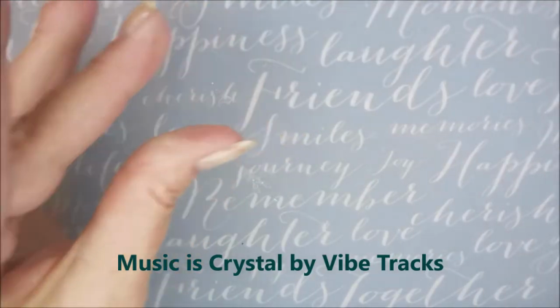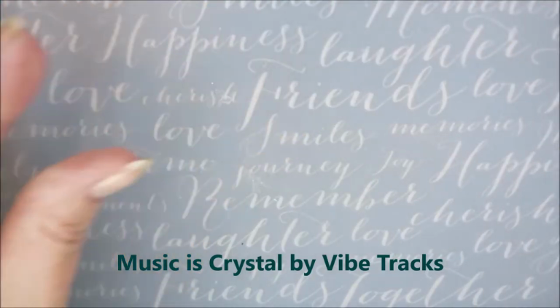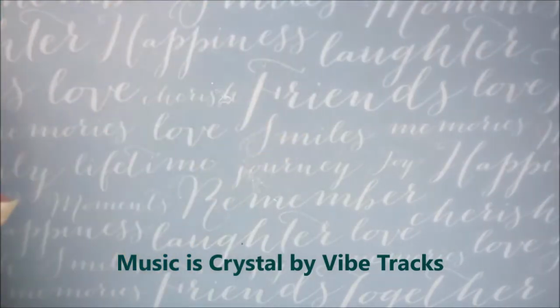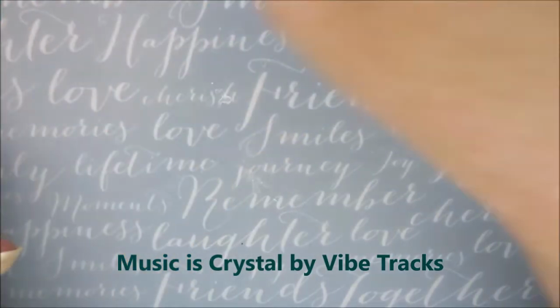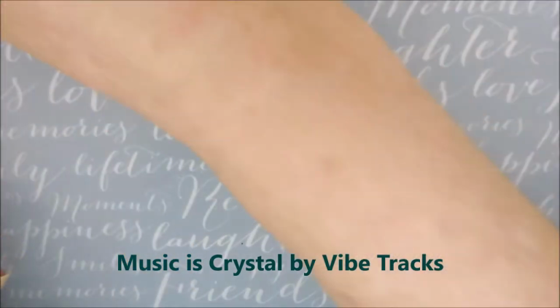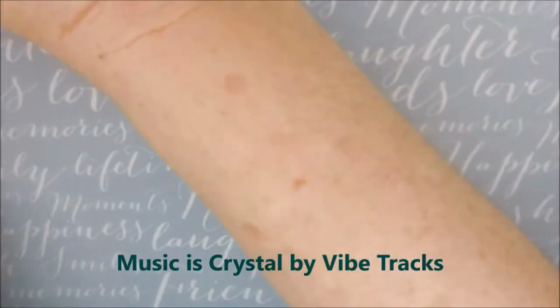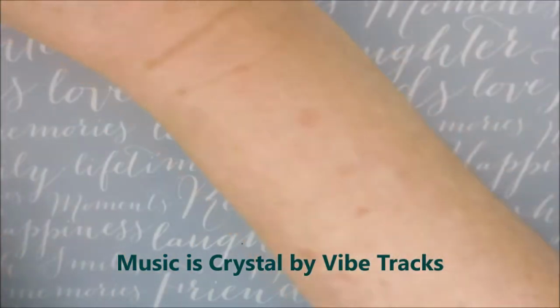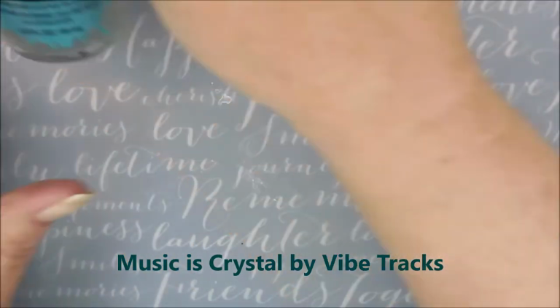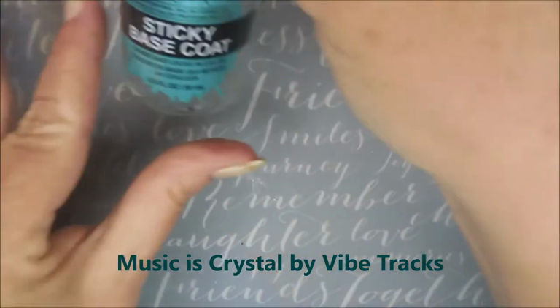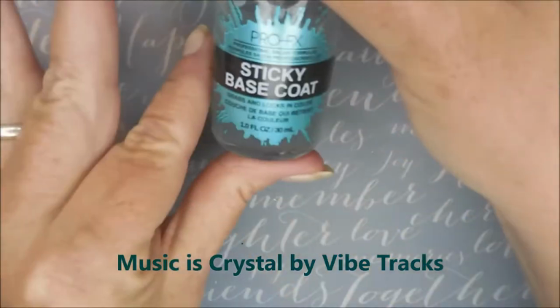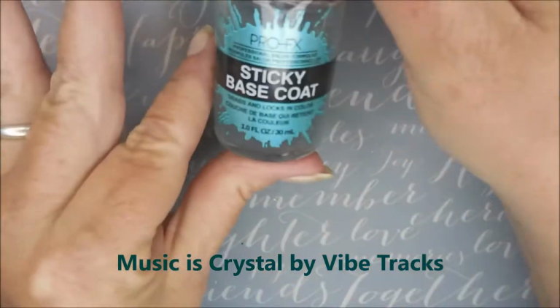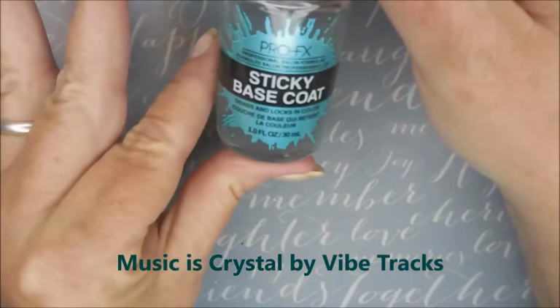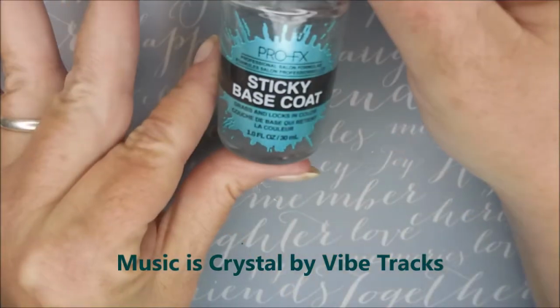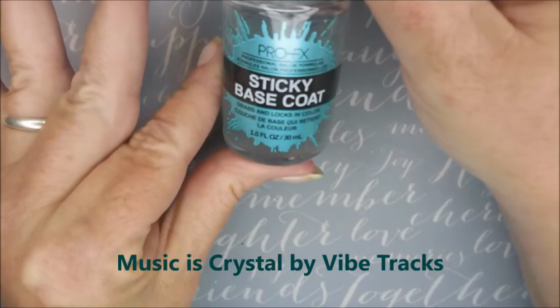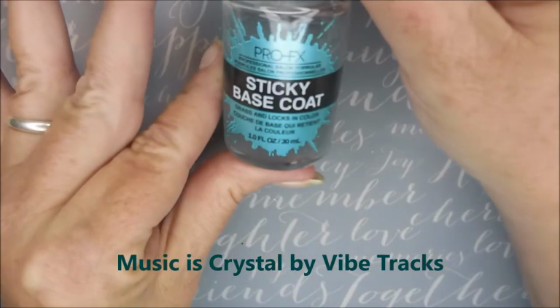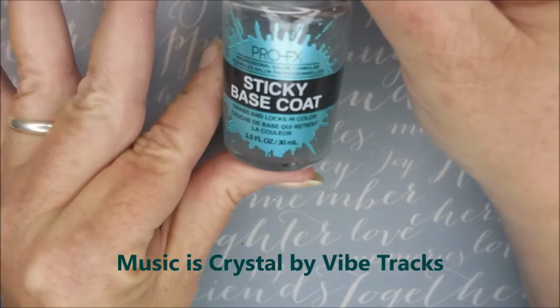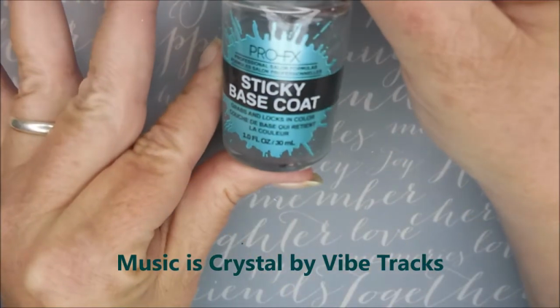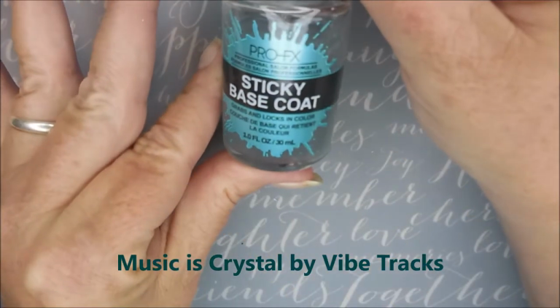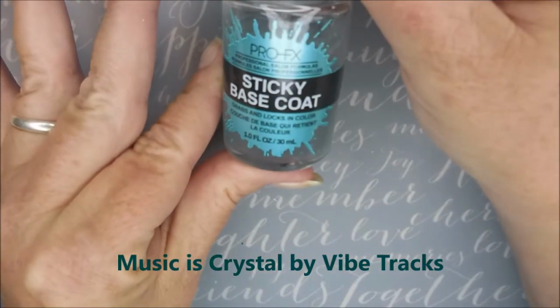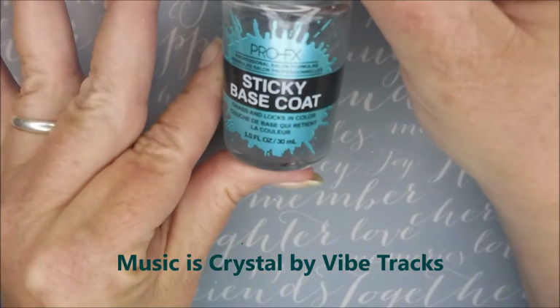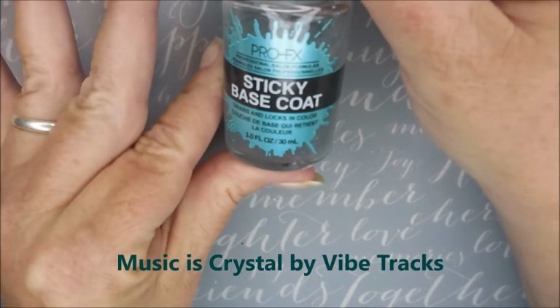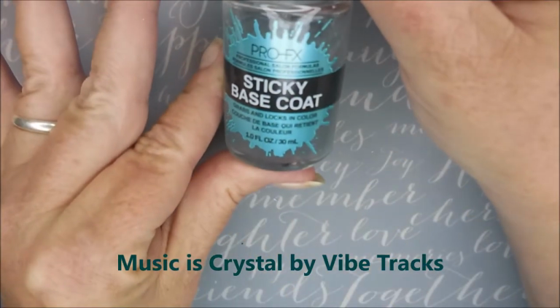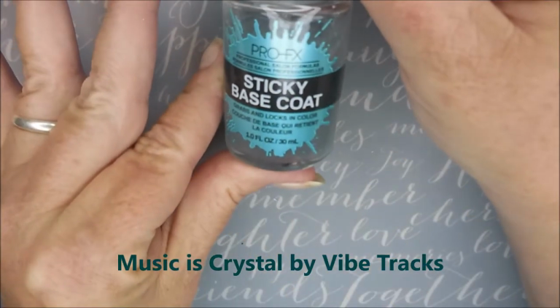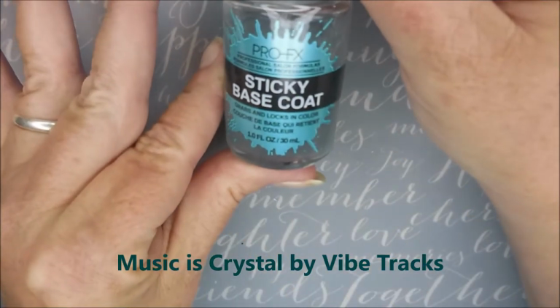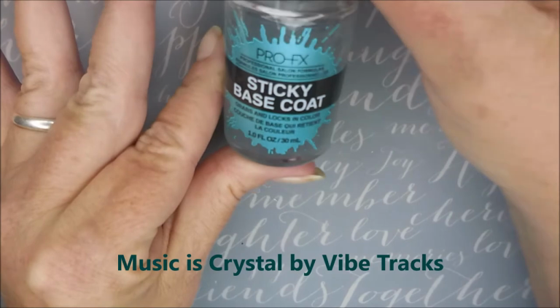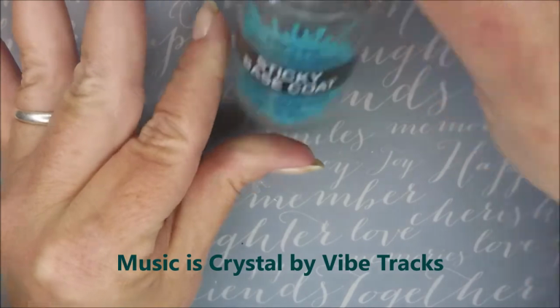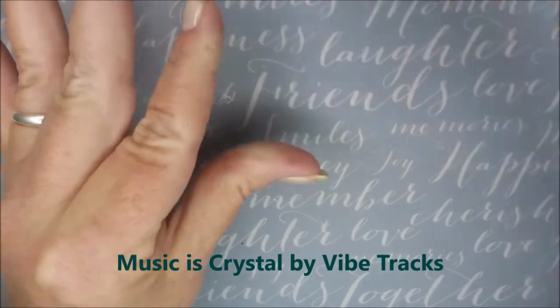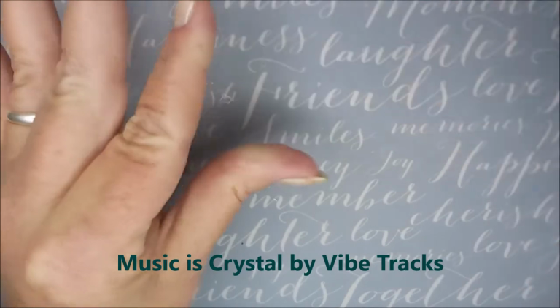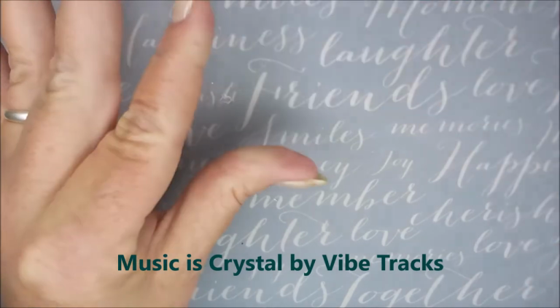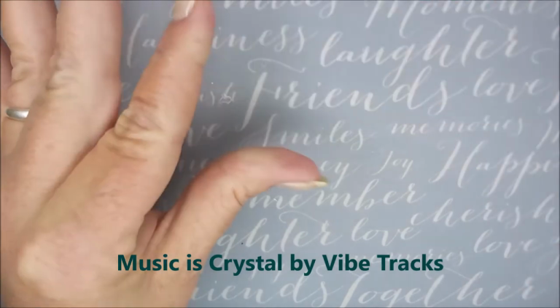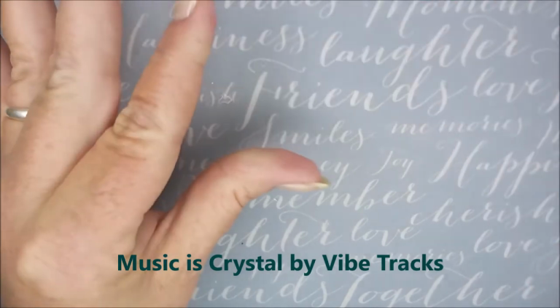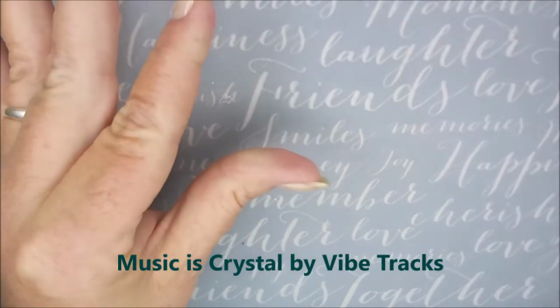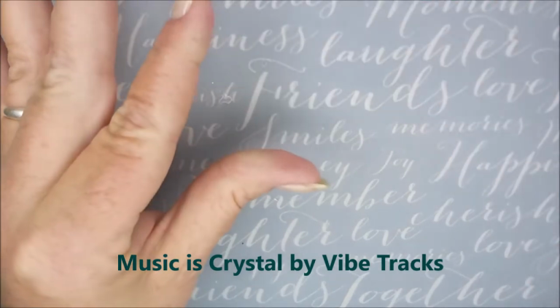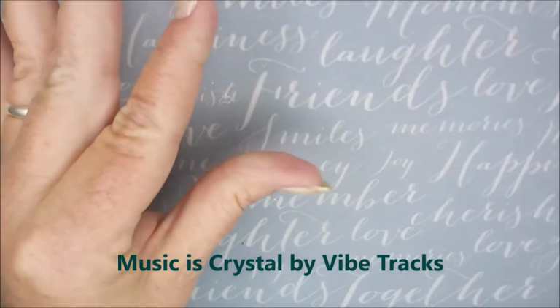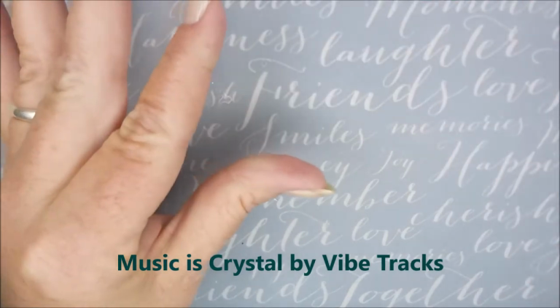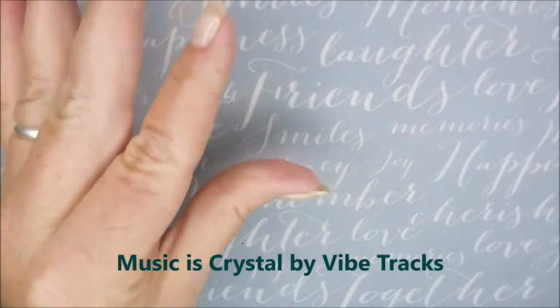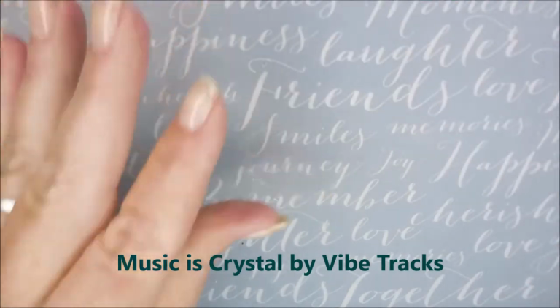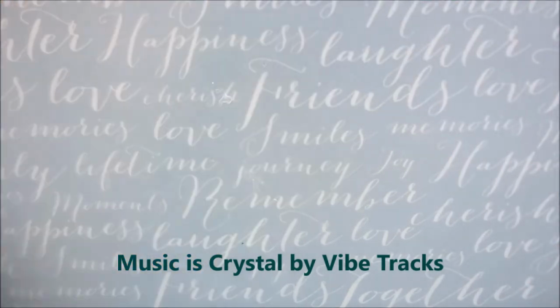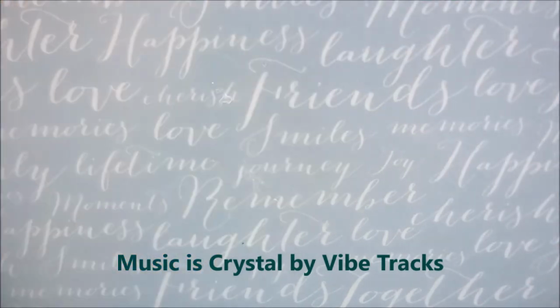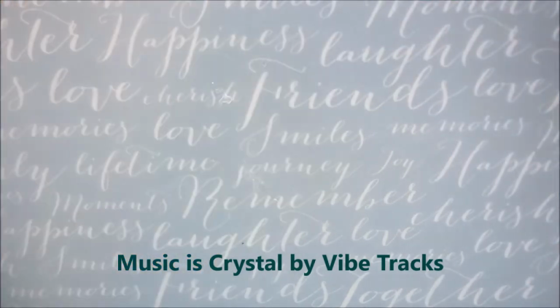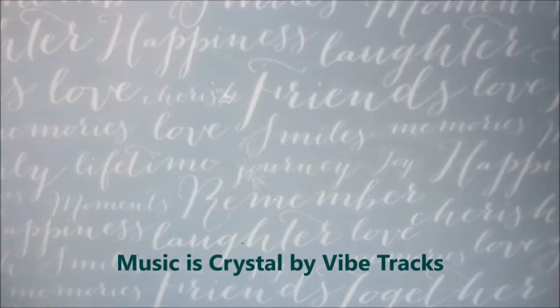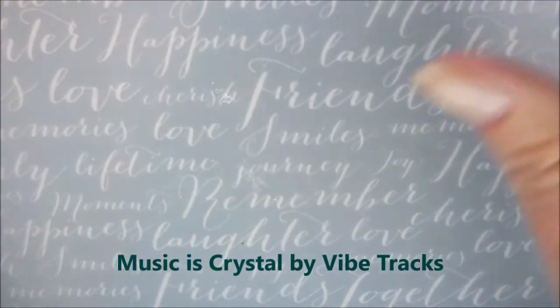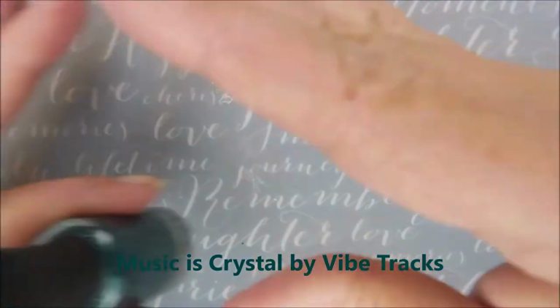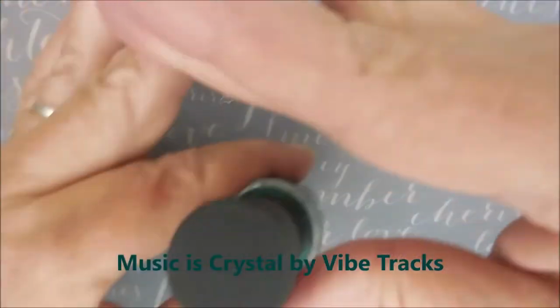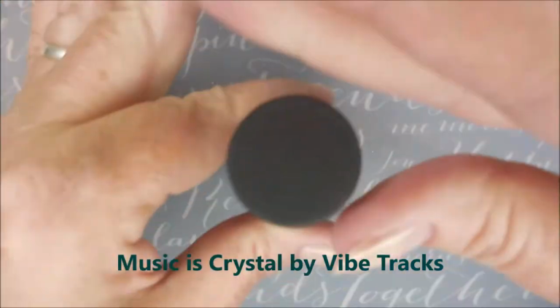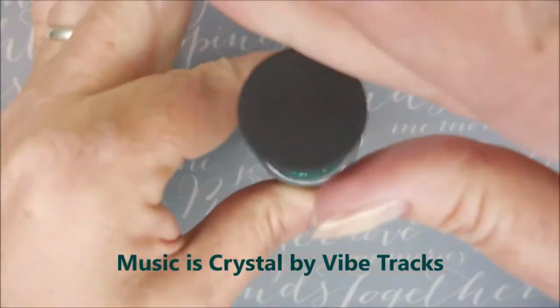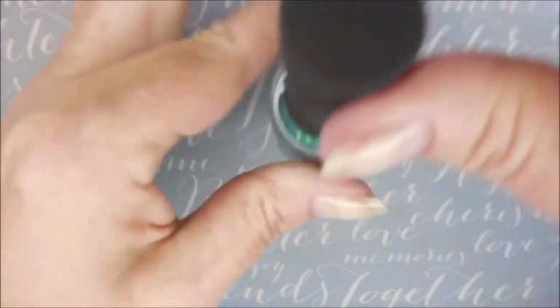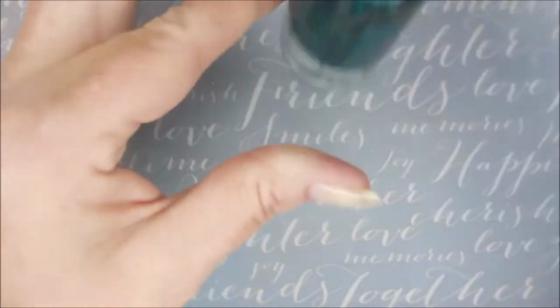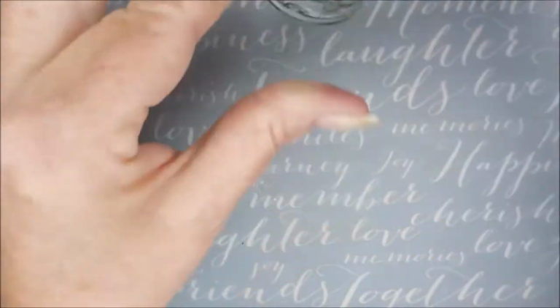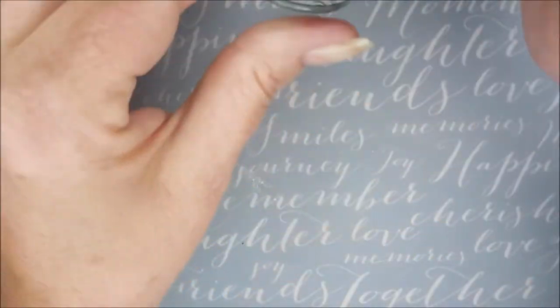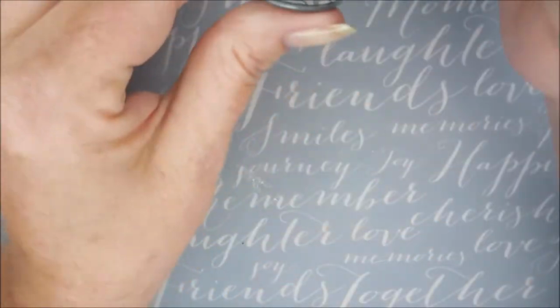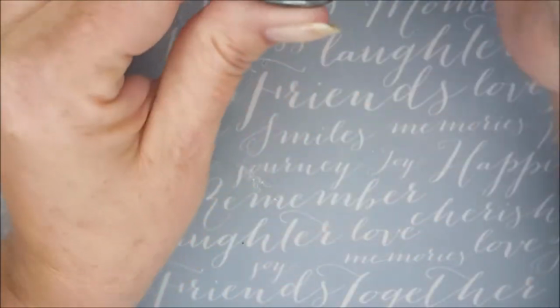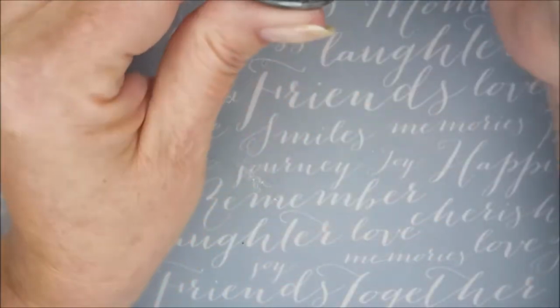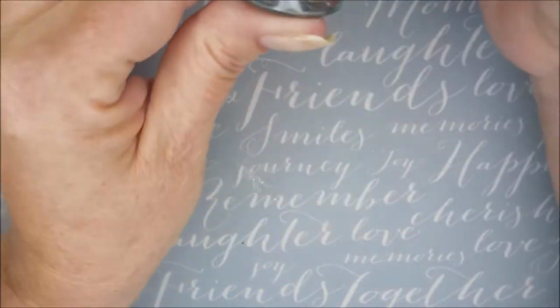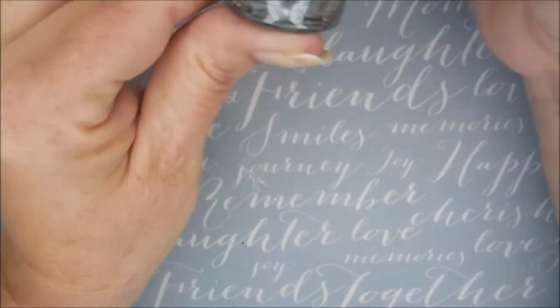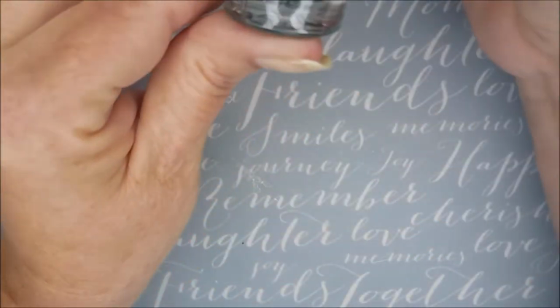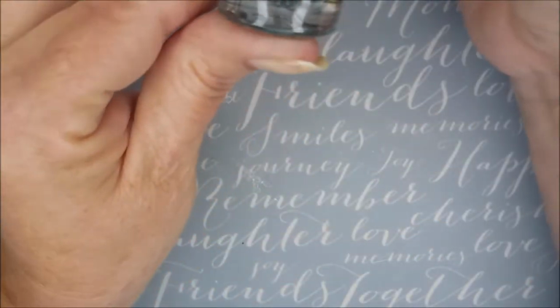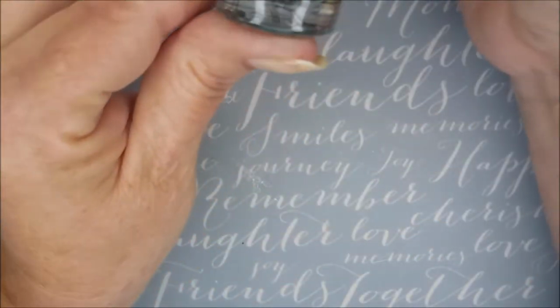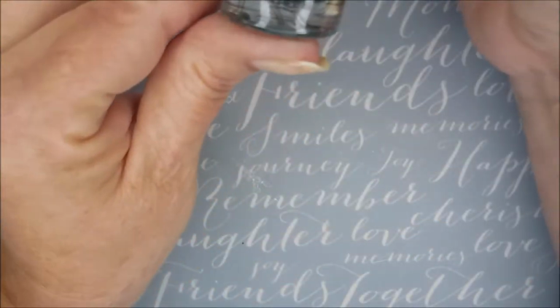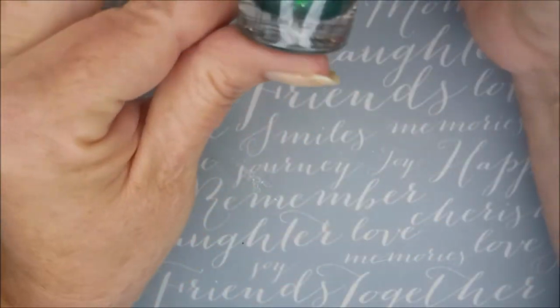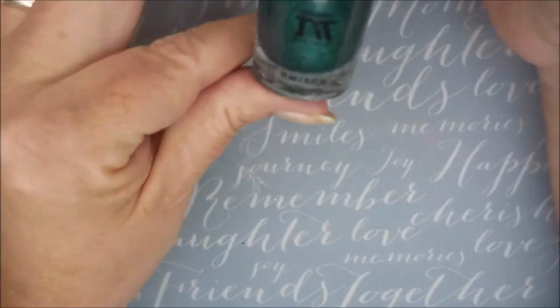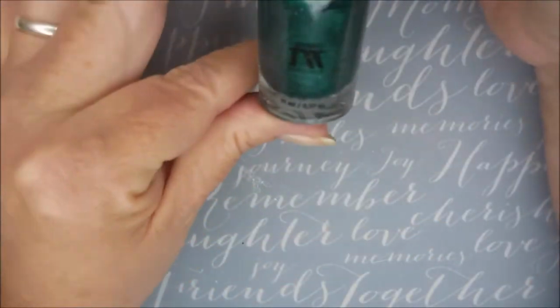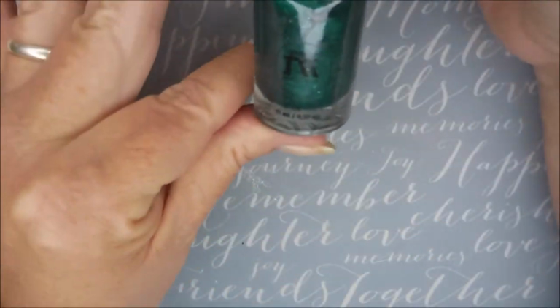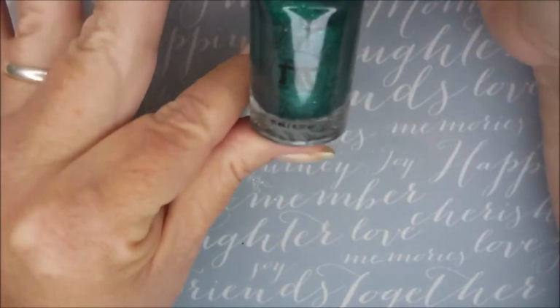We've gotten started with some Neltex Formula 2, and then I've used the Pro-Epic Sticky Base Coat.